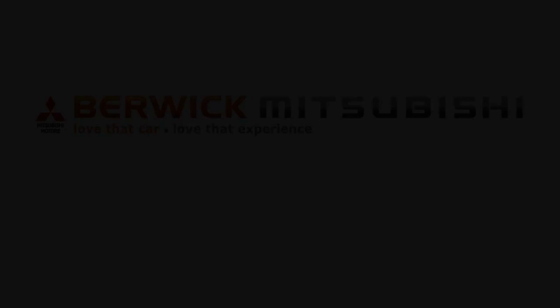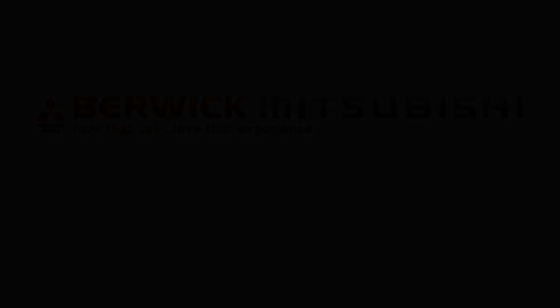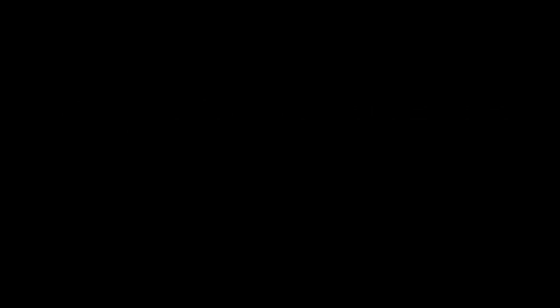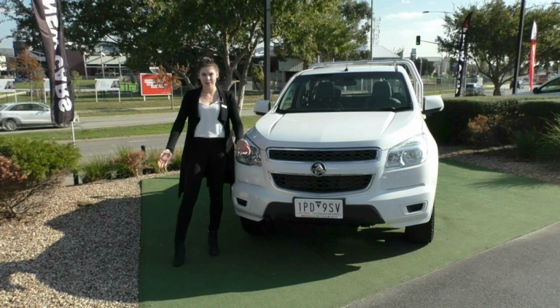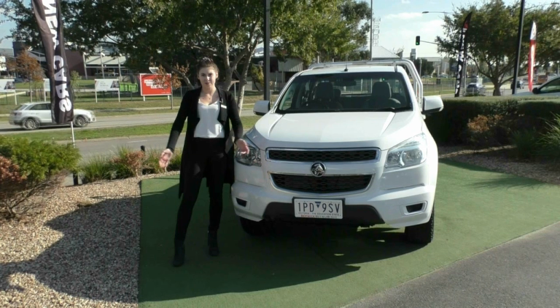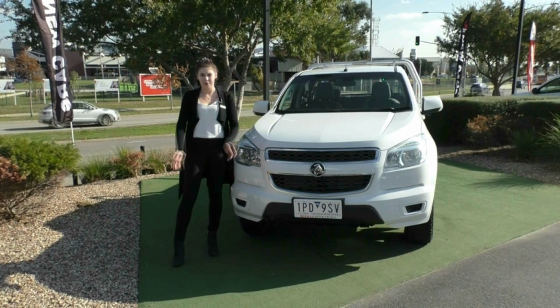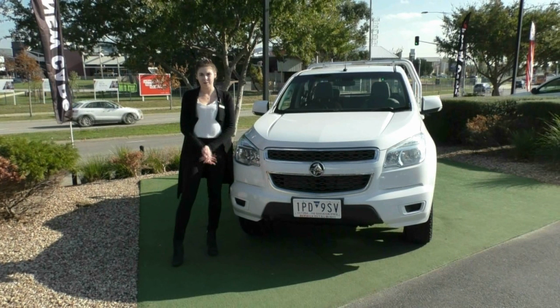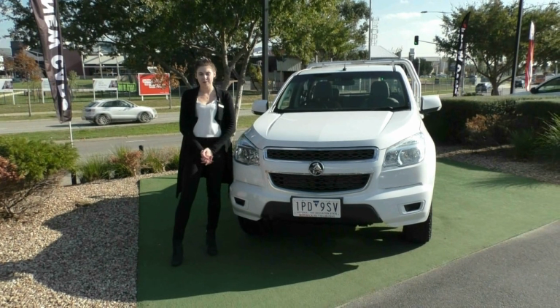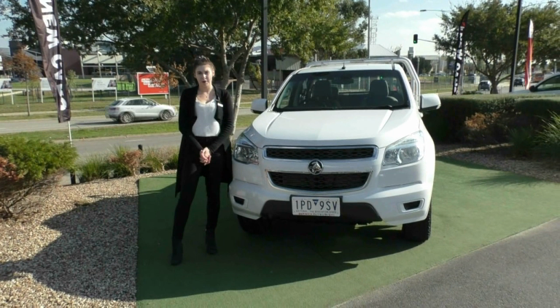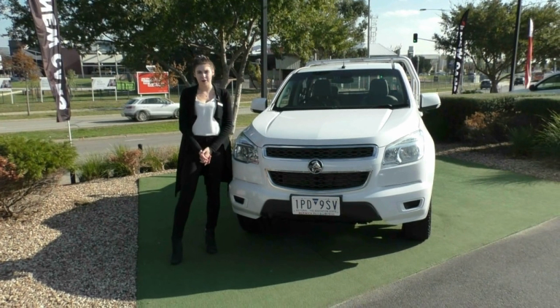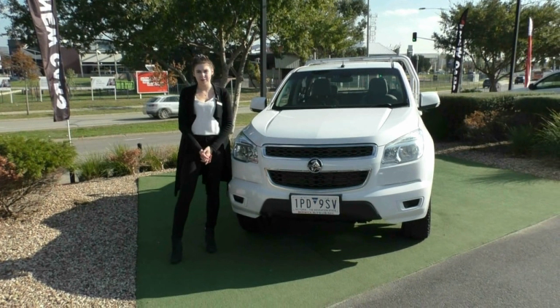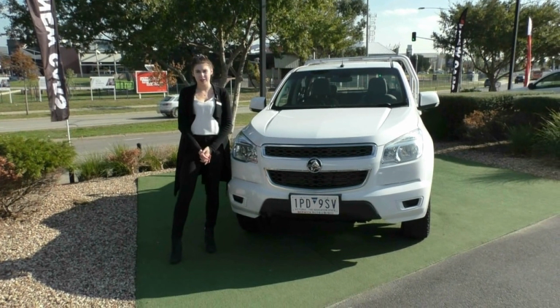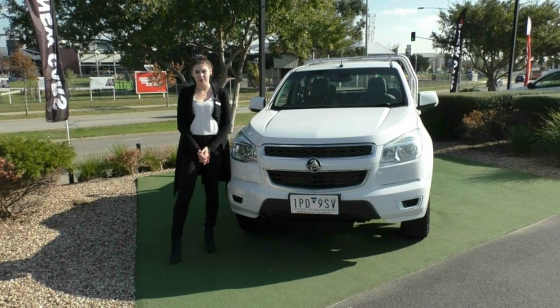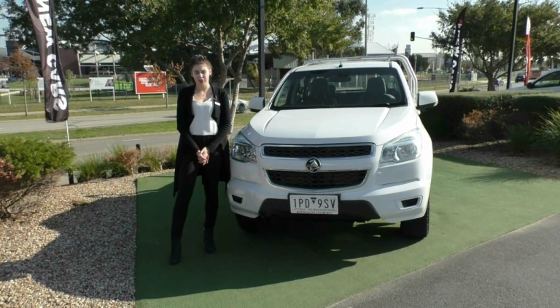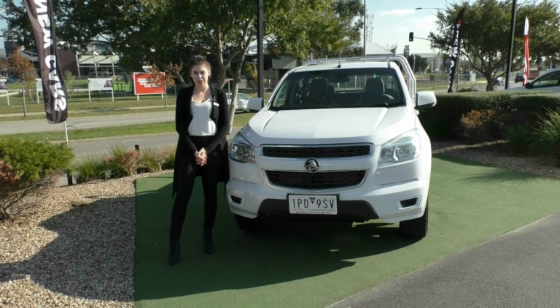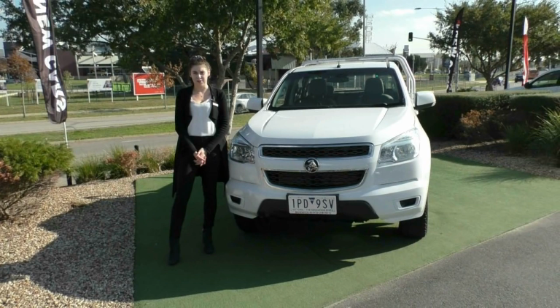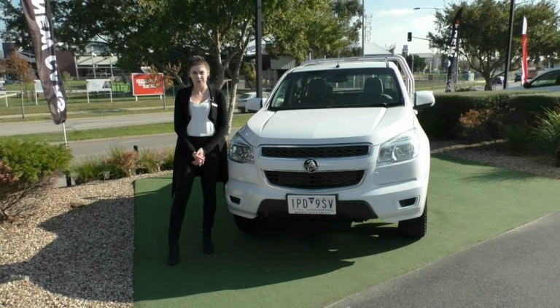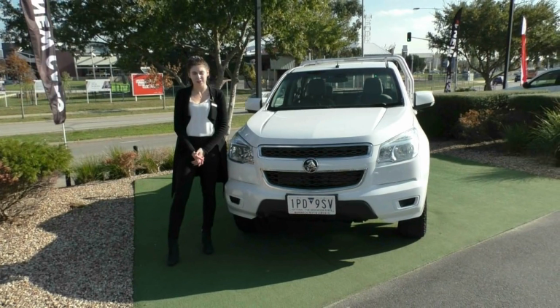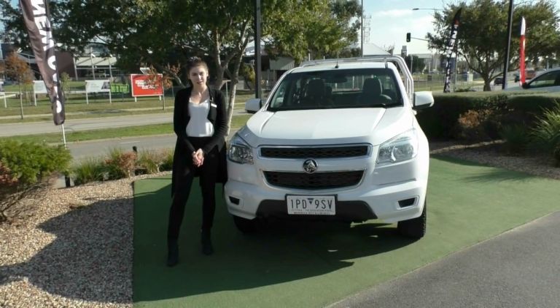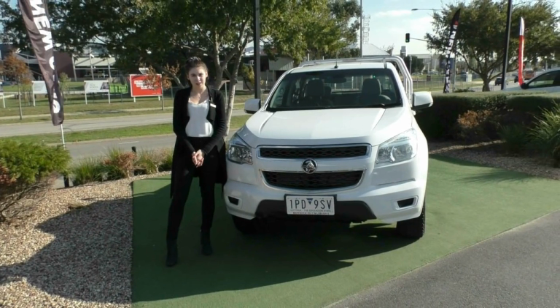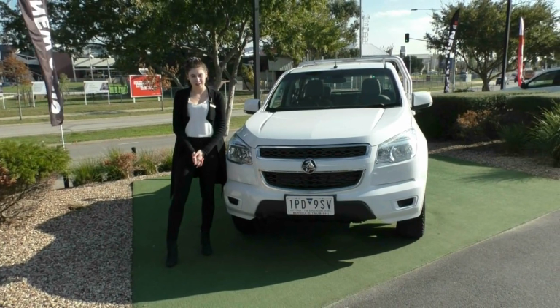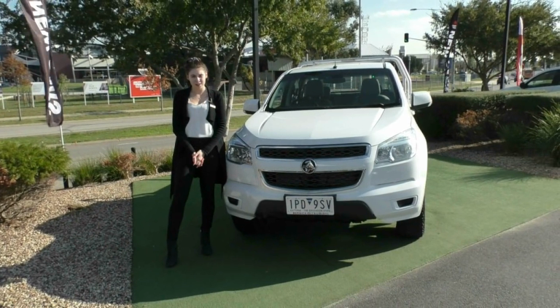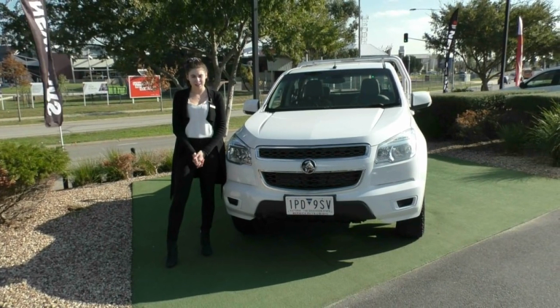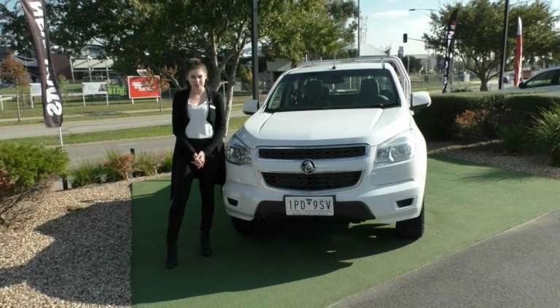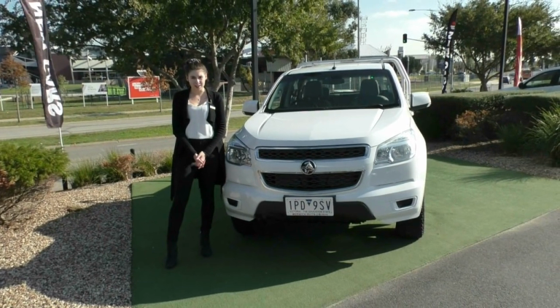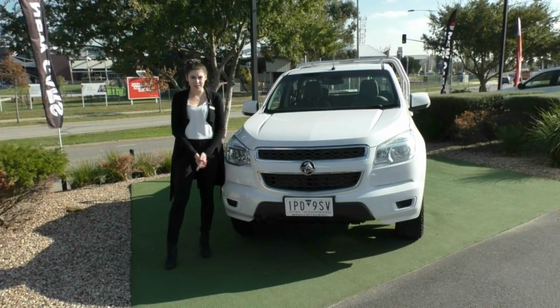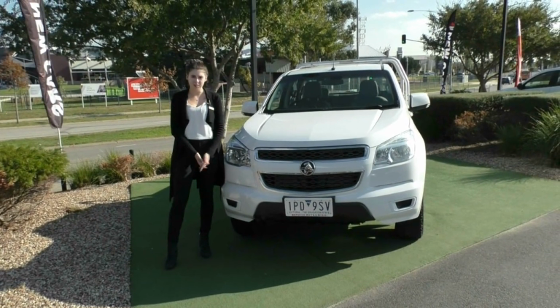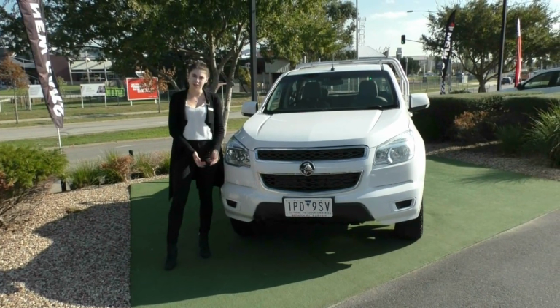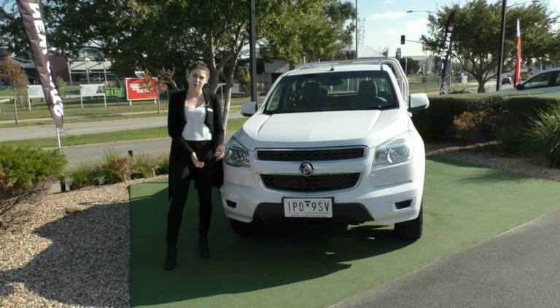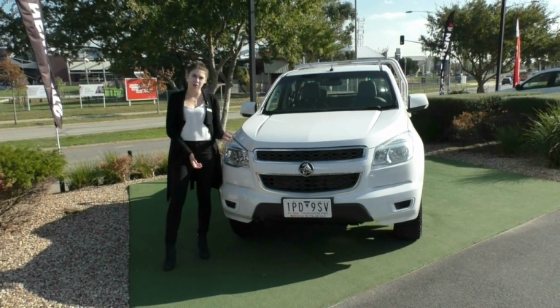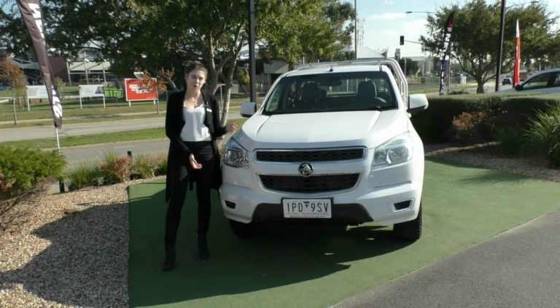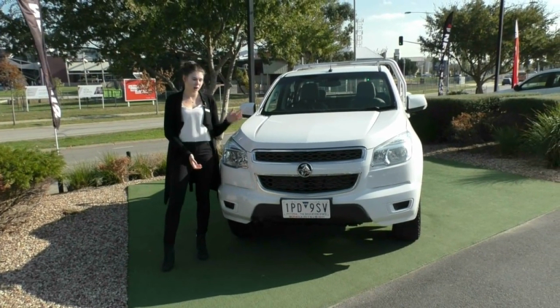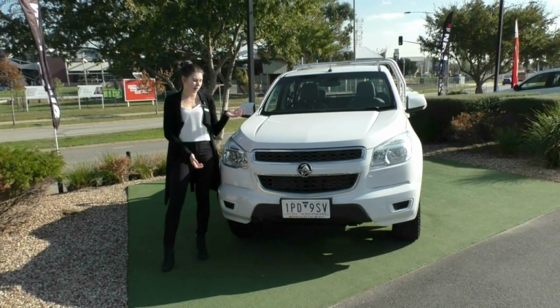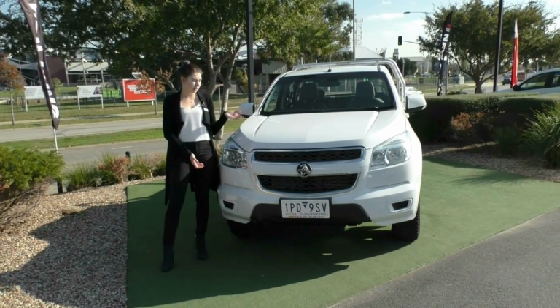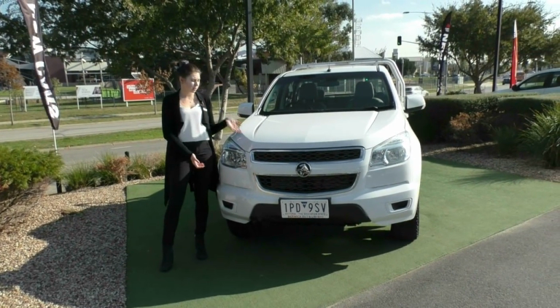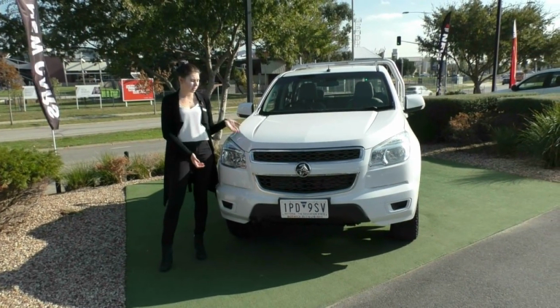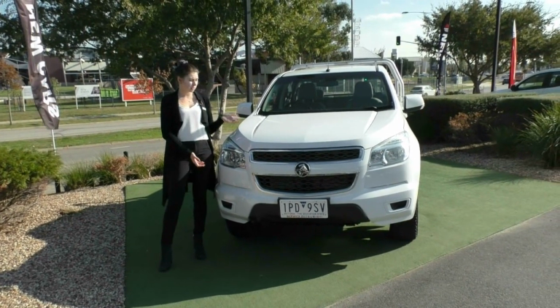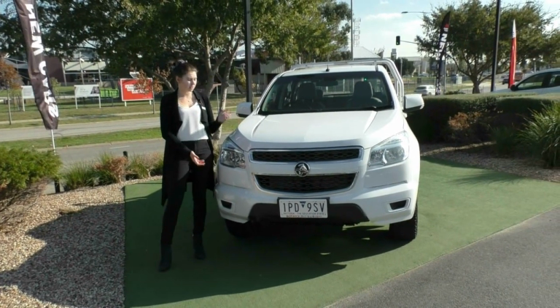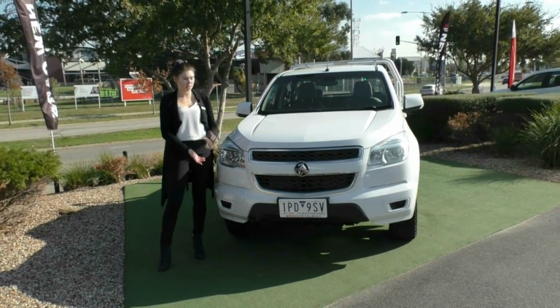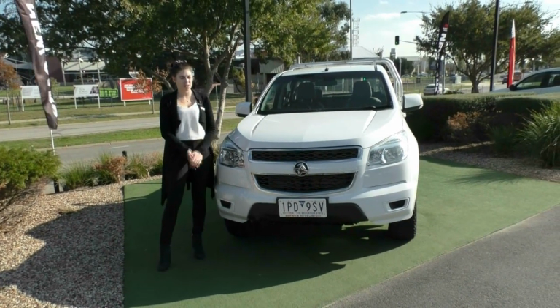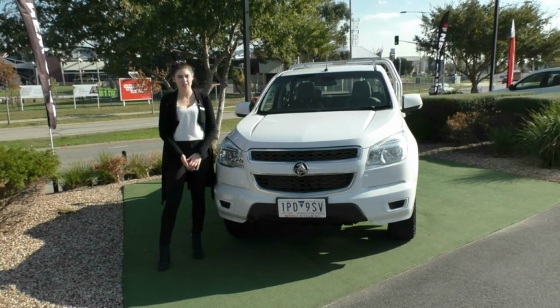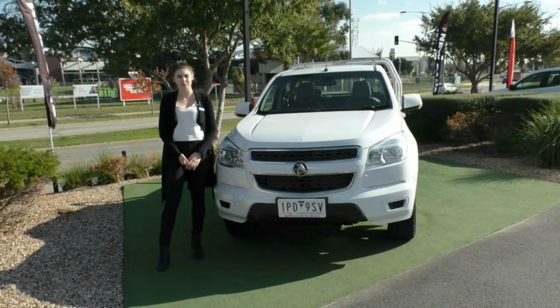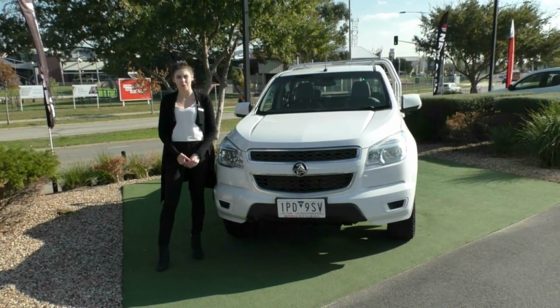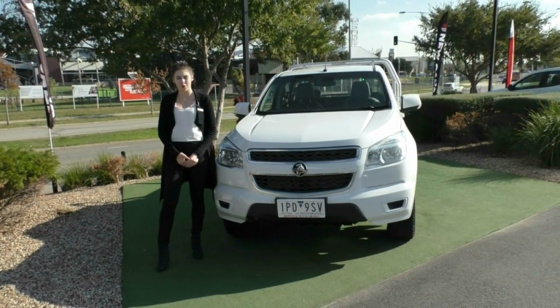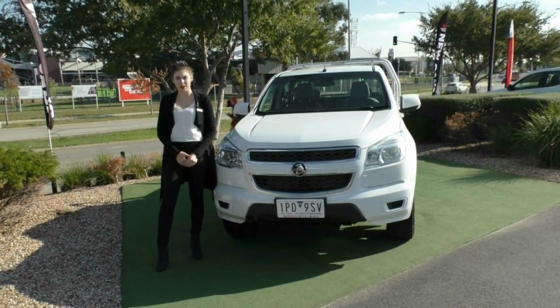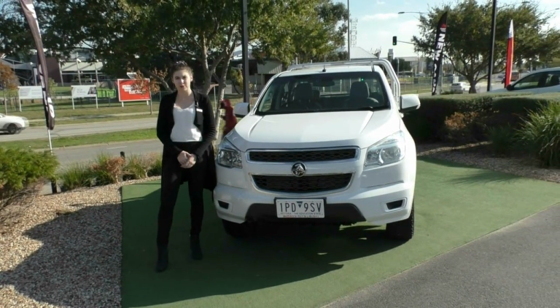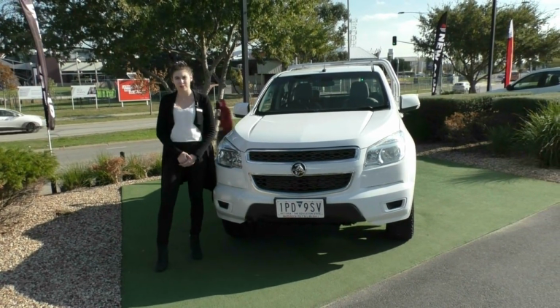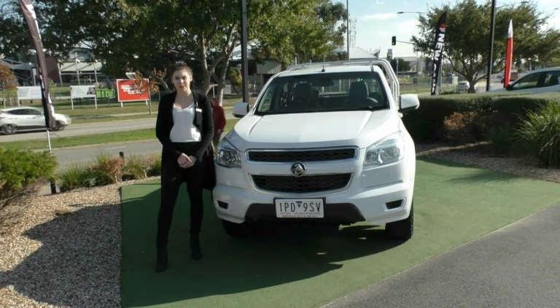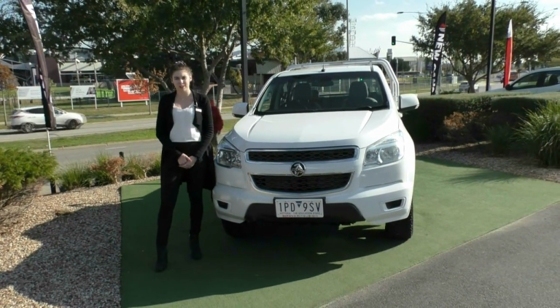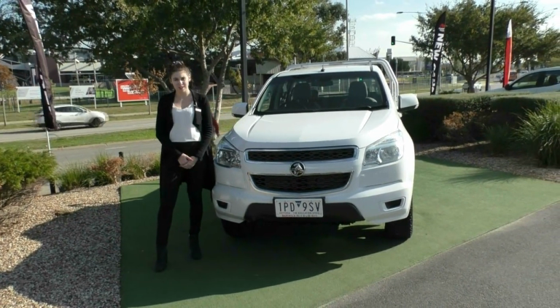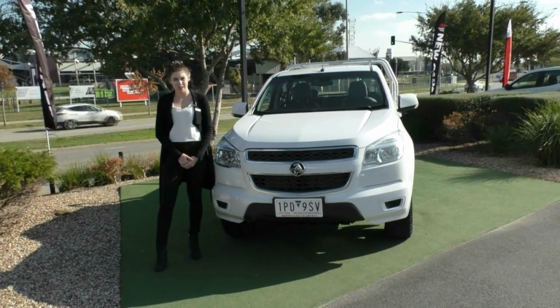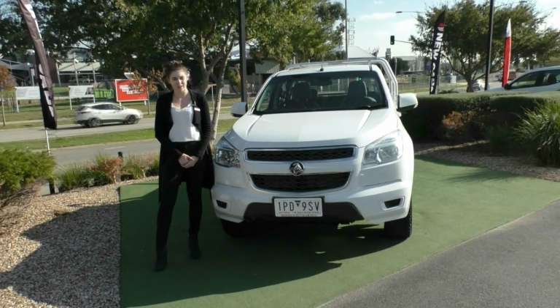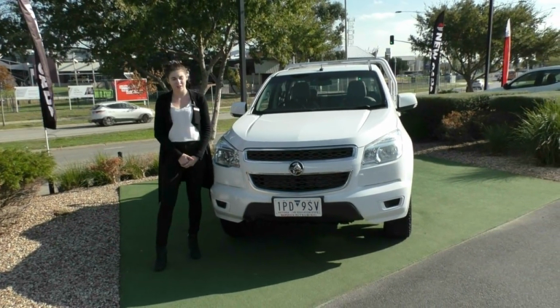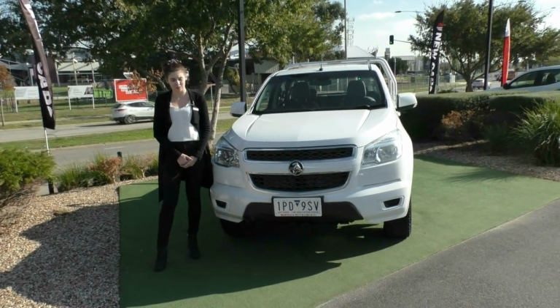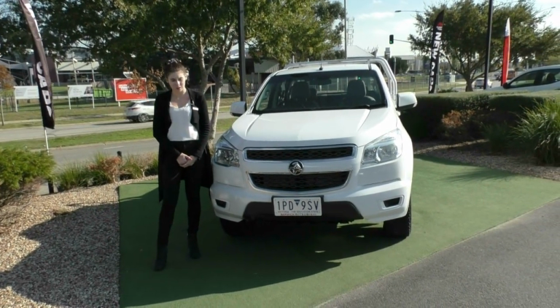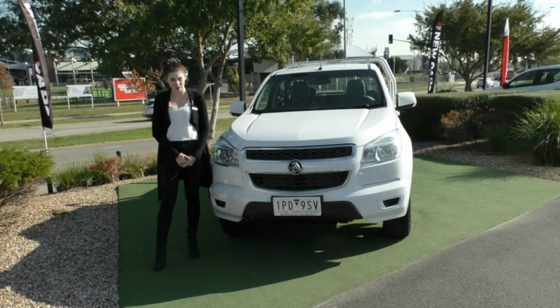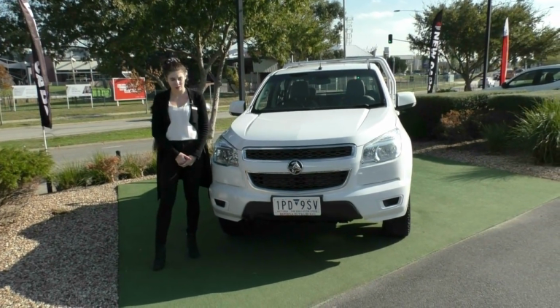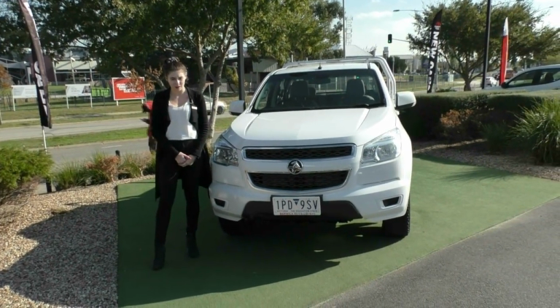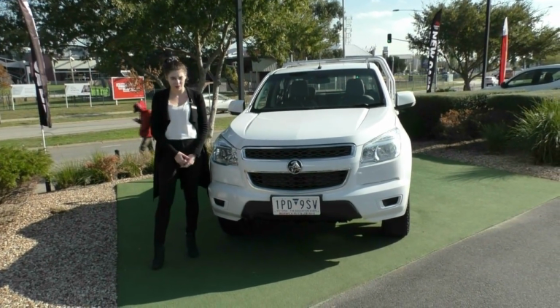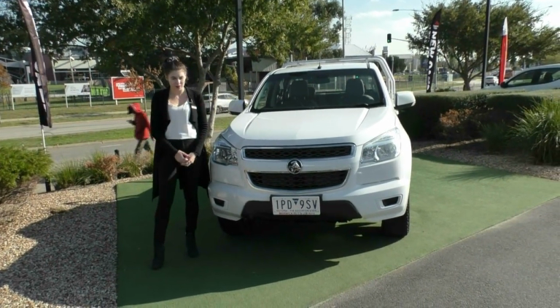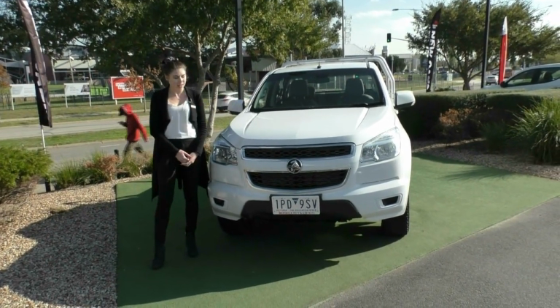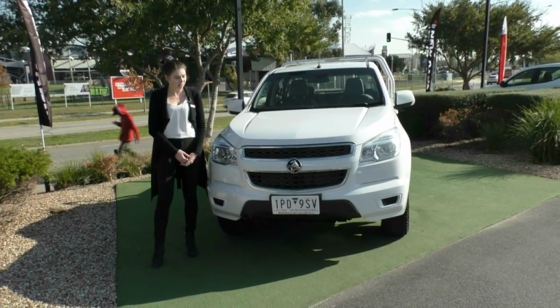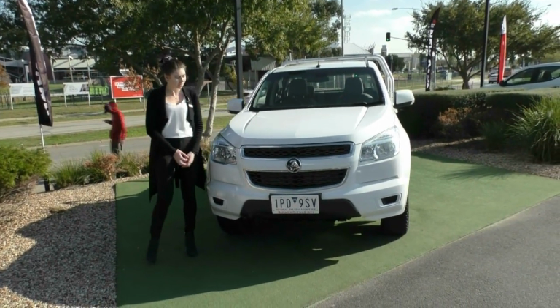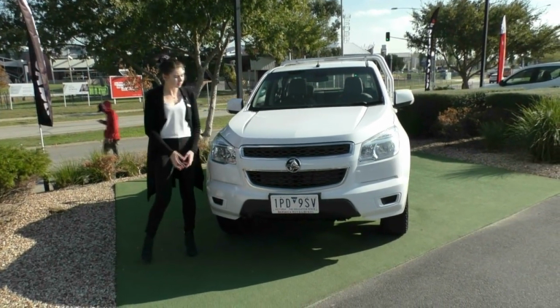Welcome to Berwick Mitsubishi. I'd like to thank you for your inquiry on this stunning white 2013 Holden Colorado LX.